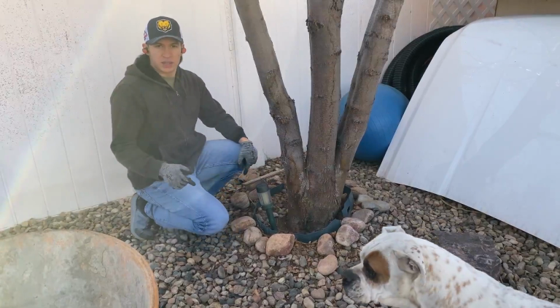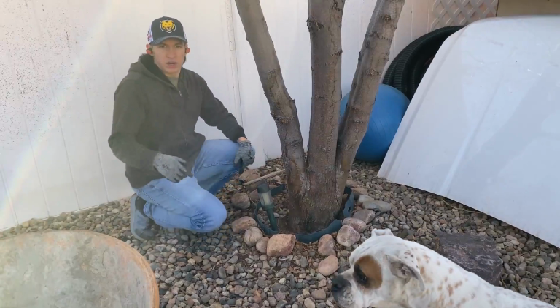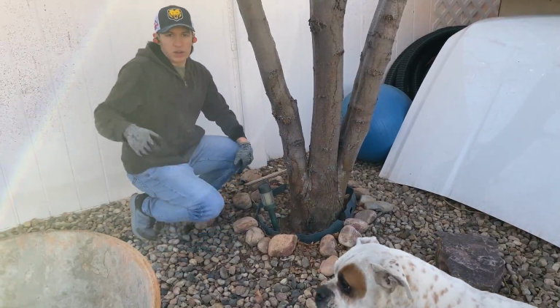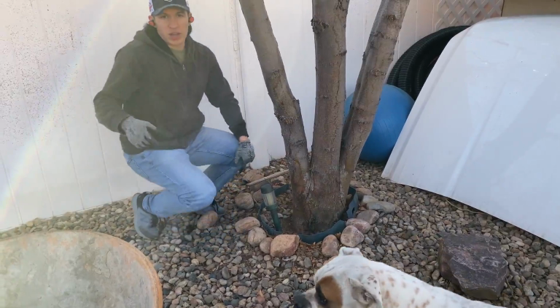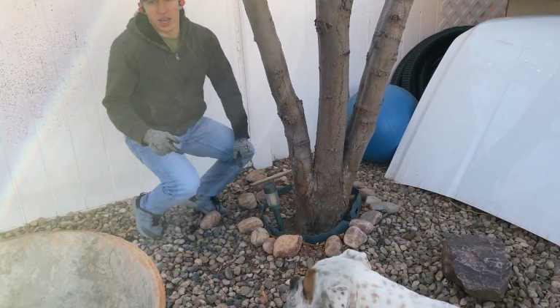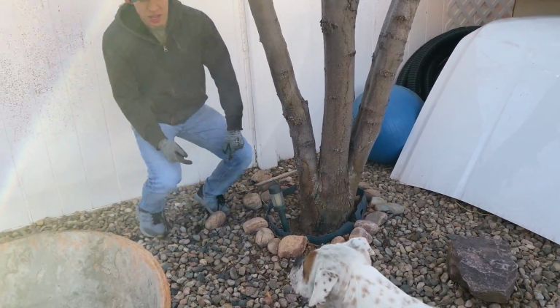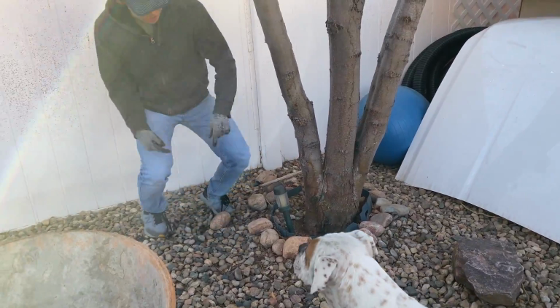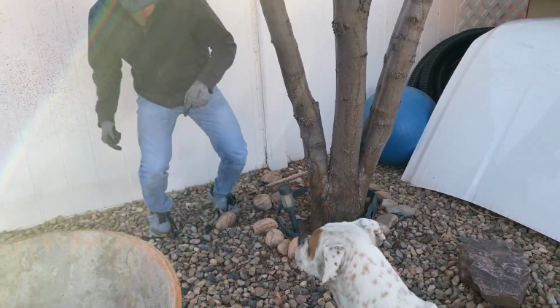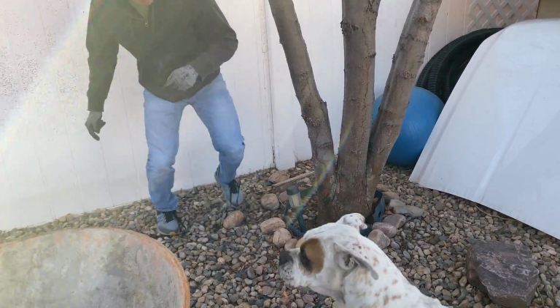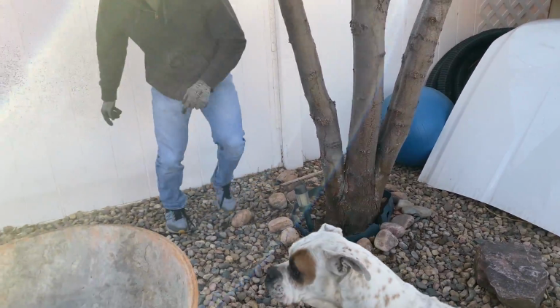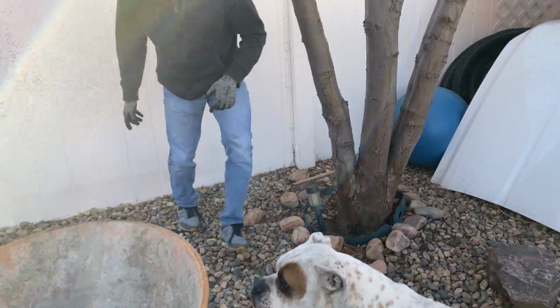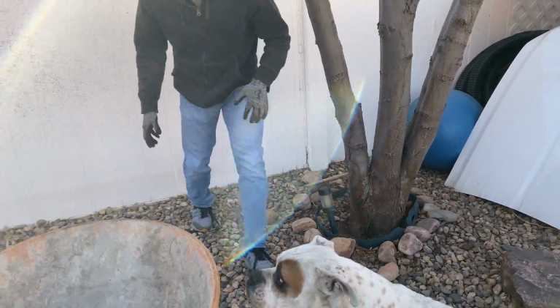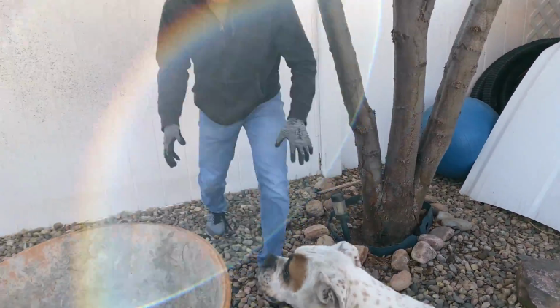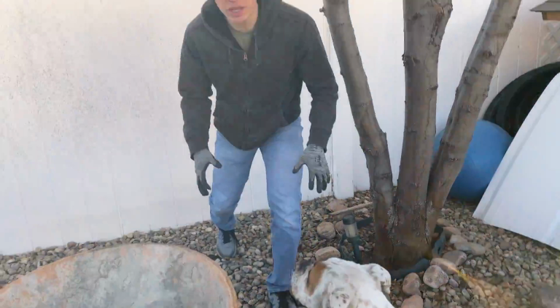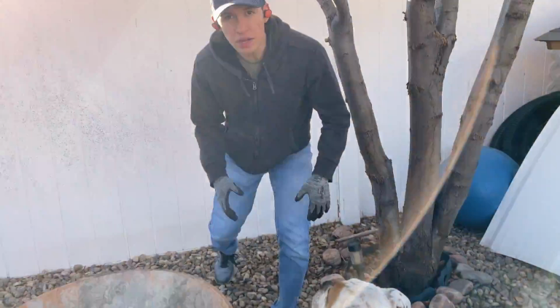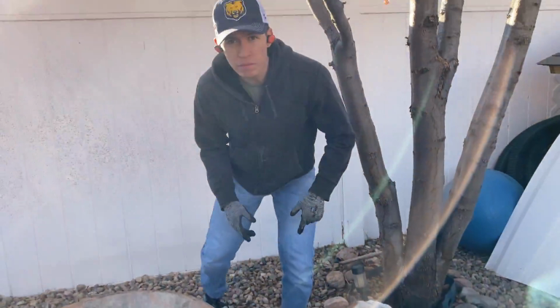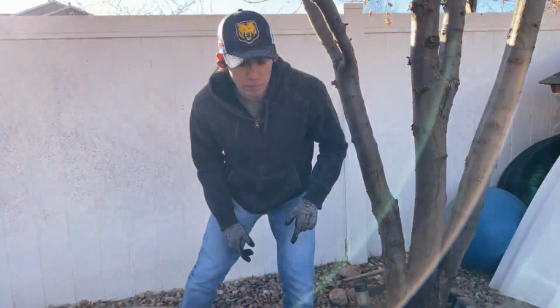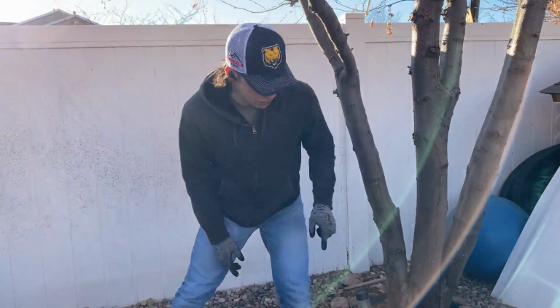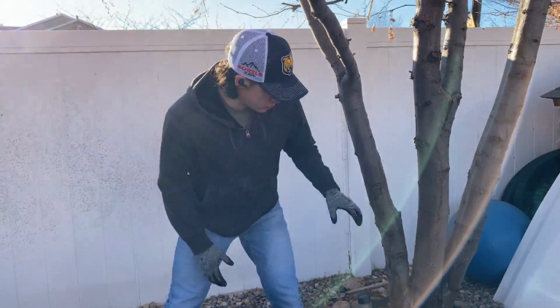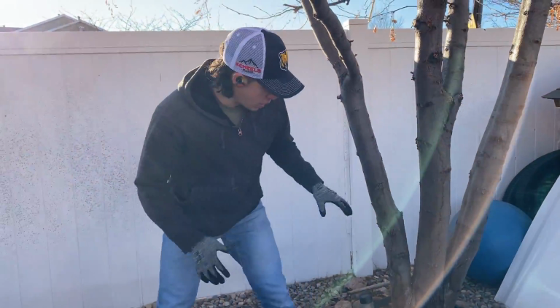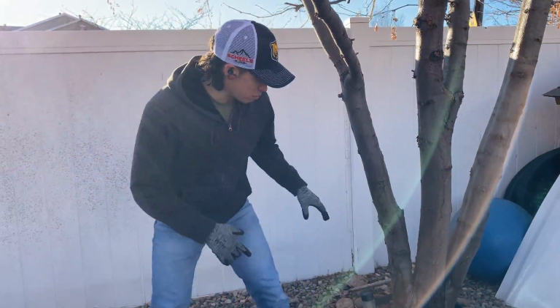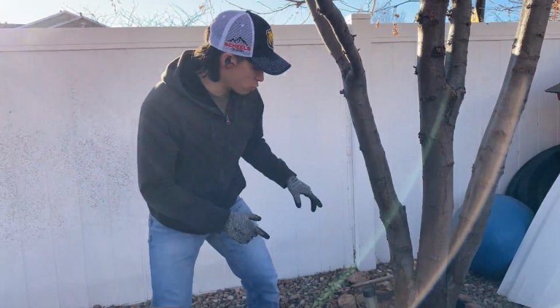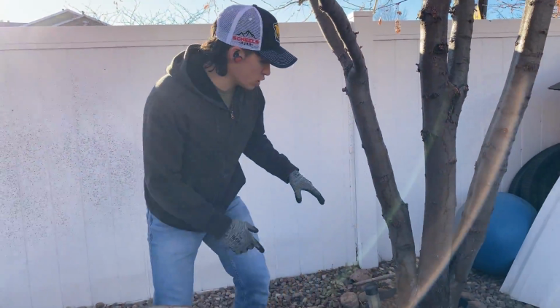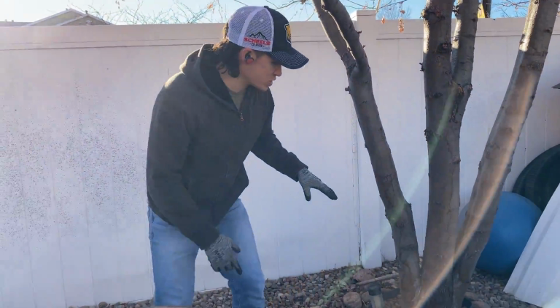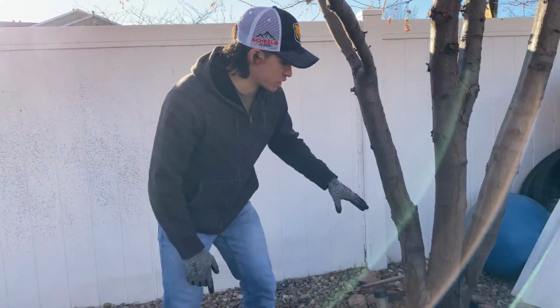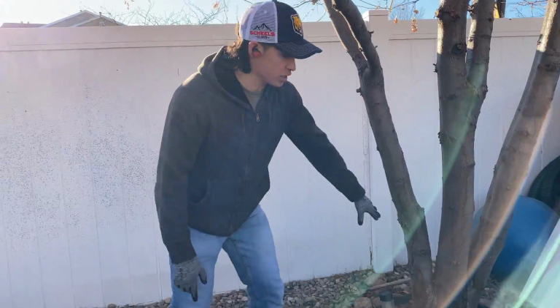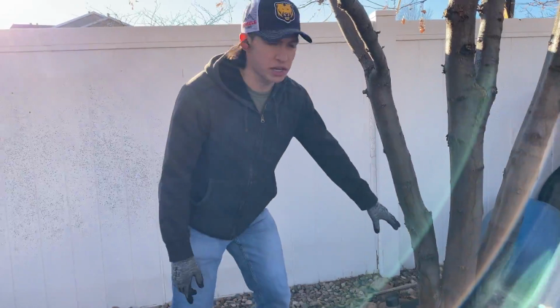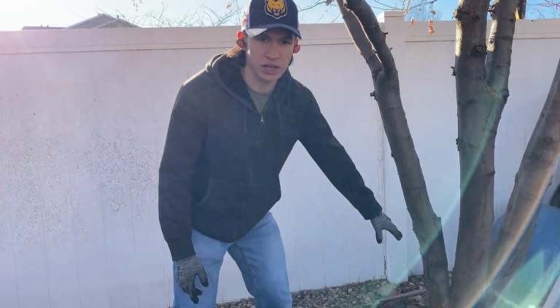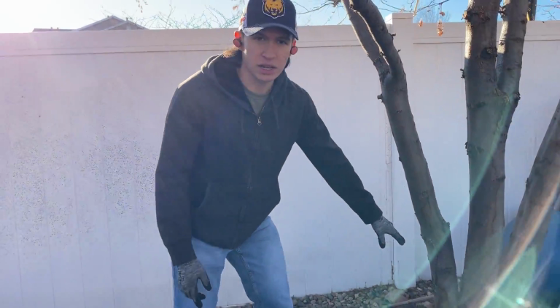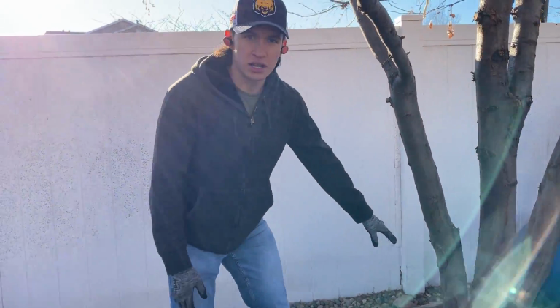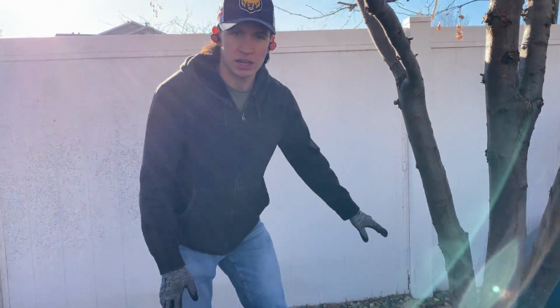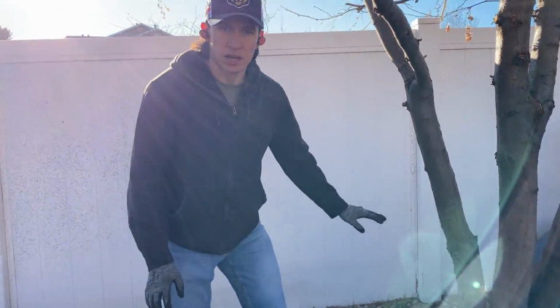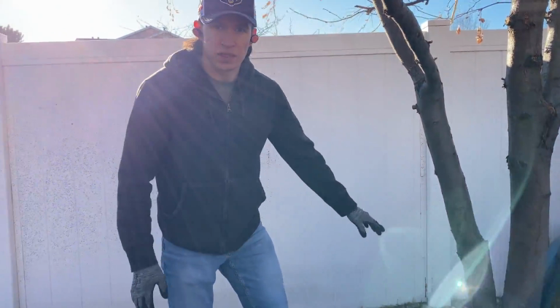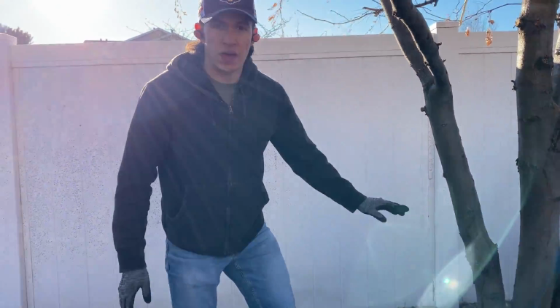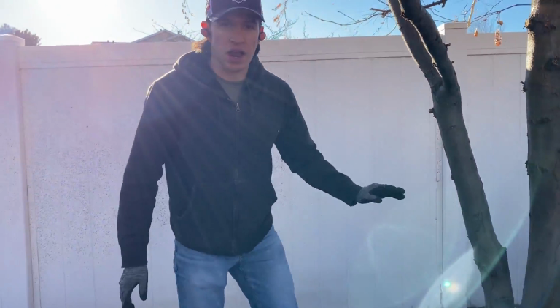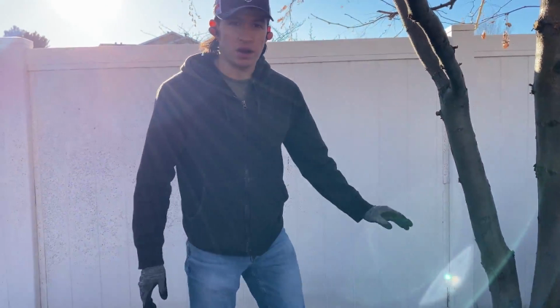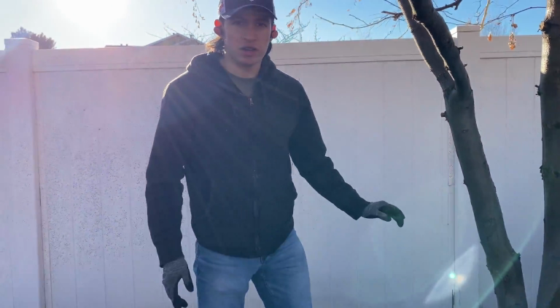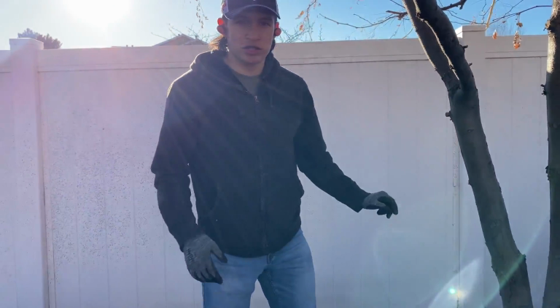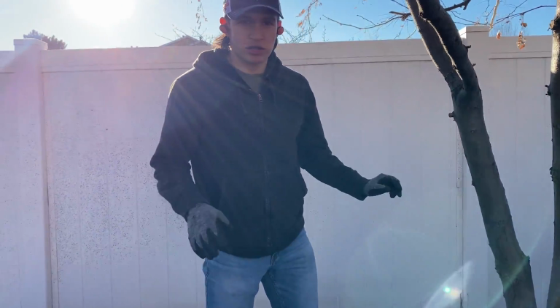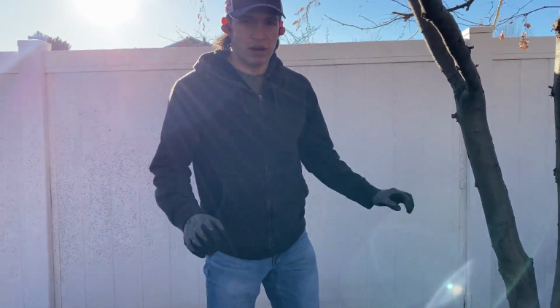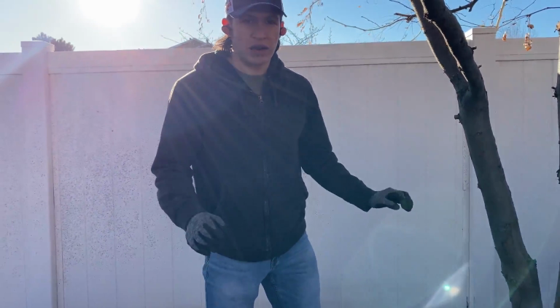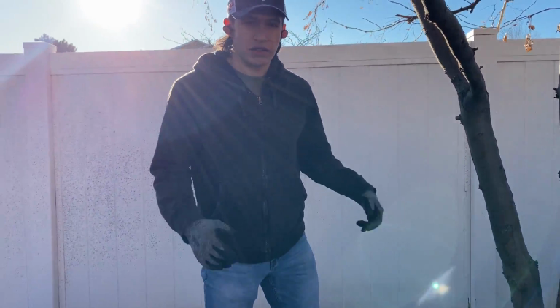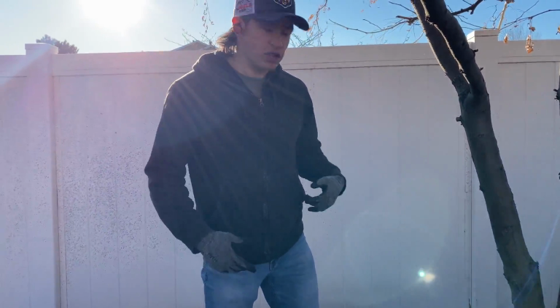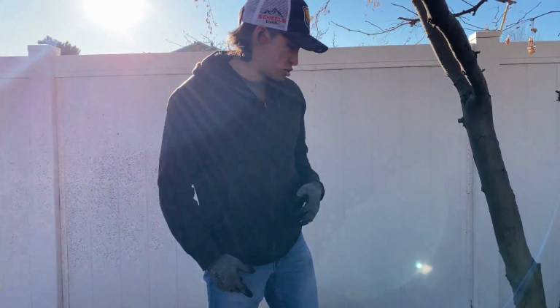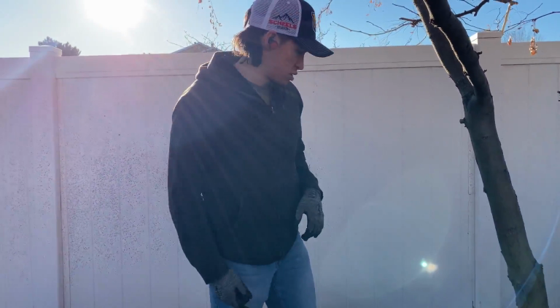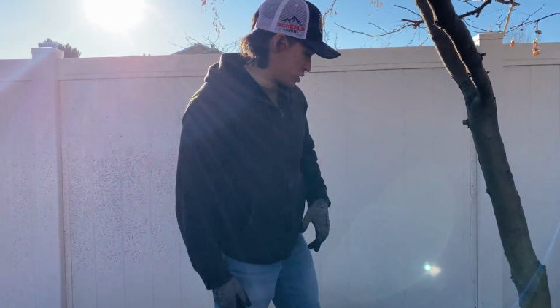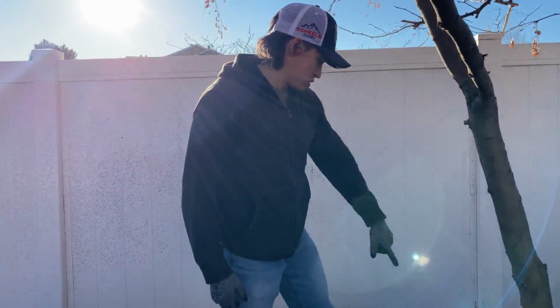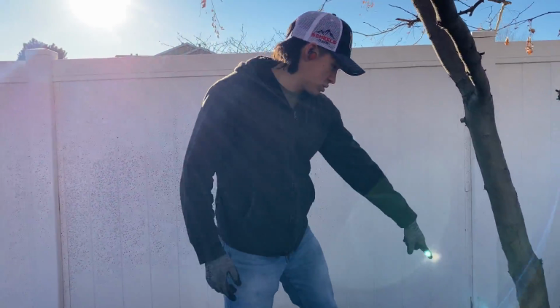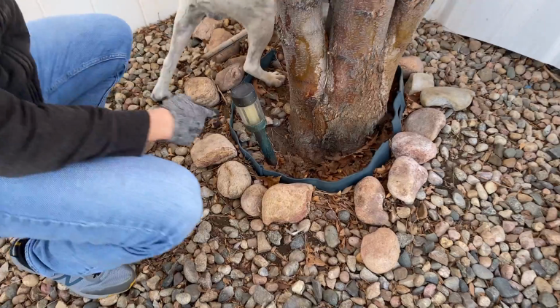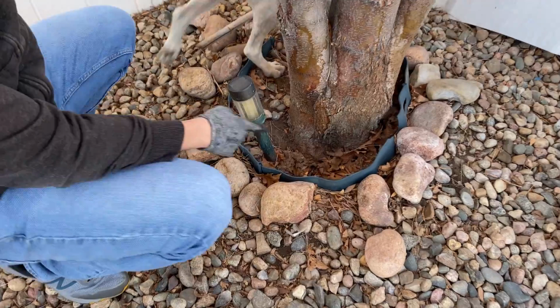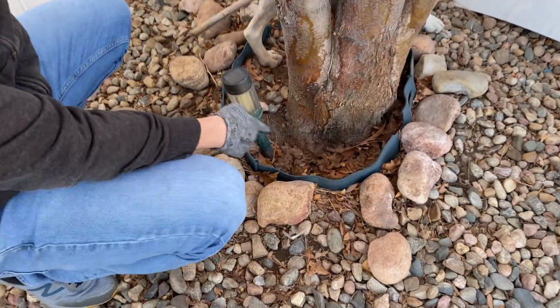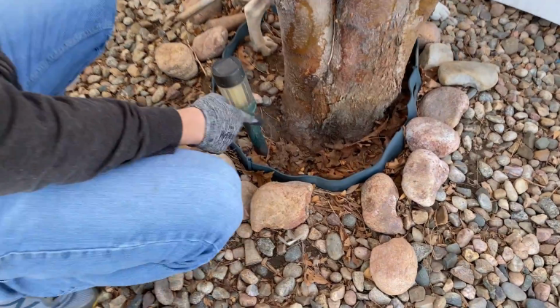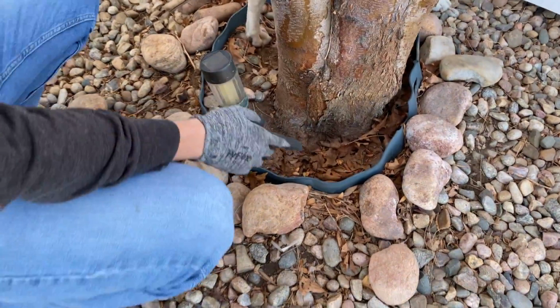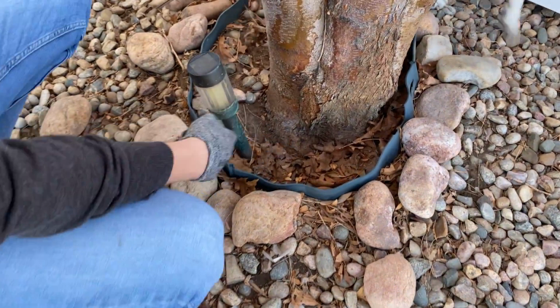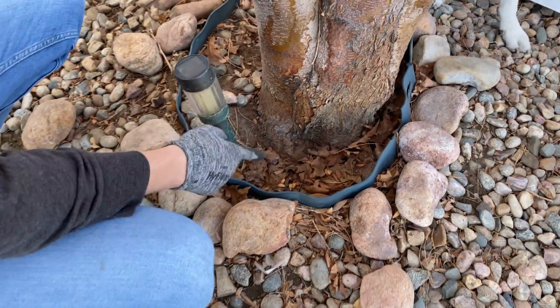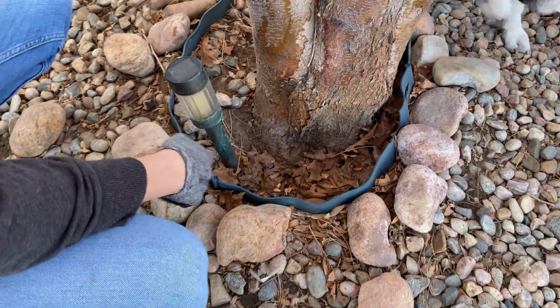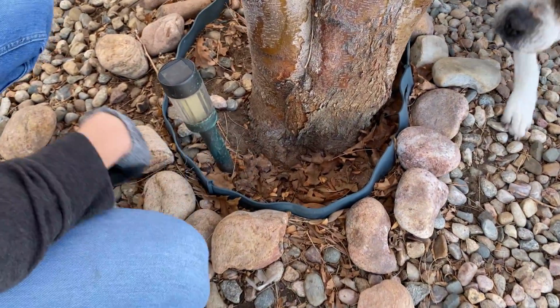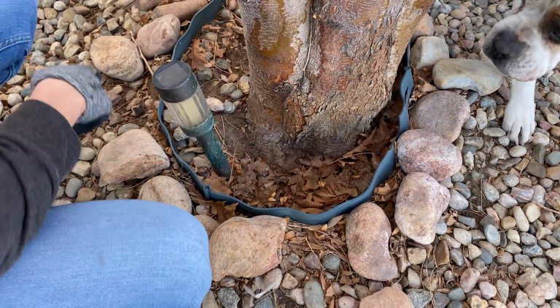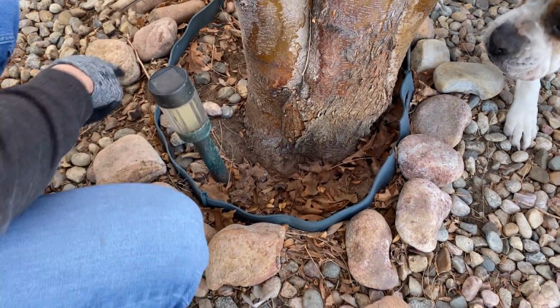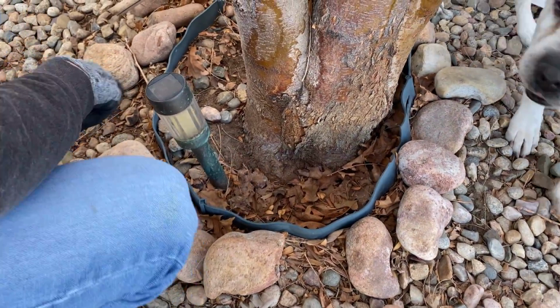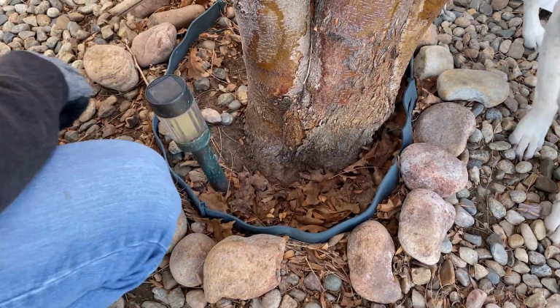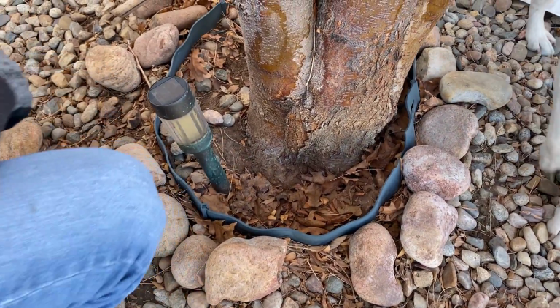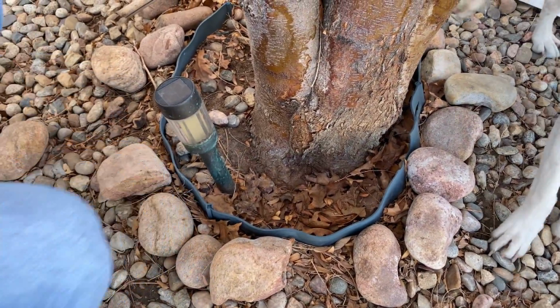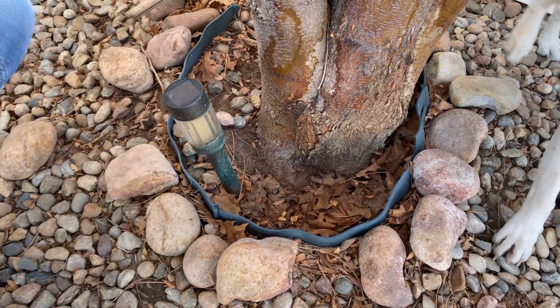Okay, I'm going to clean the areas surrounding the tree. I'm going to clear out these leaves and these rocks.